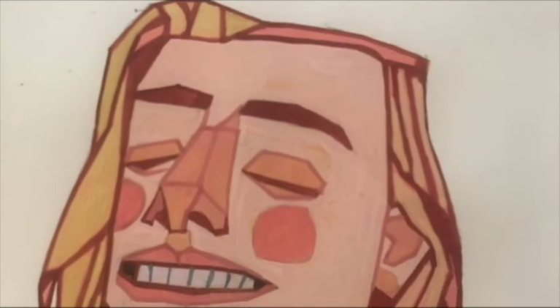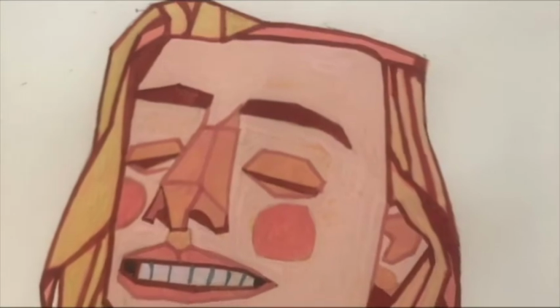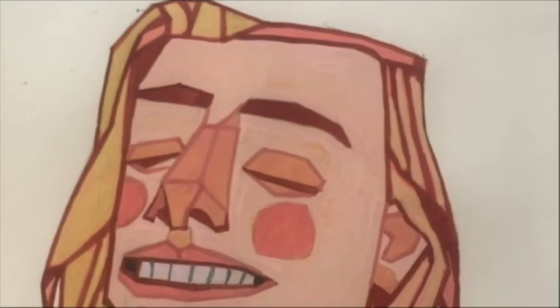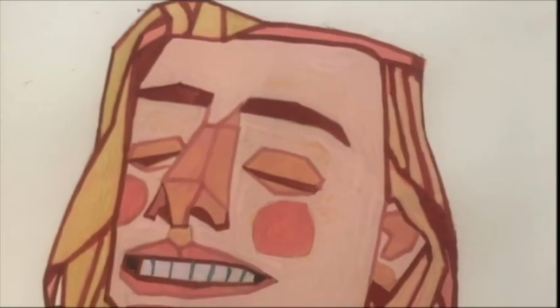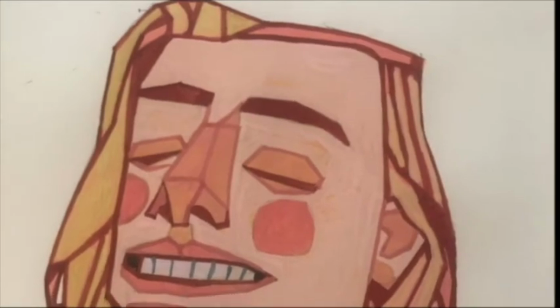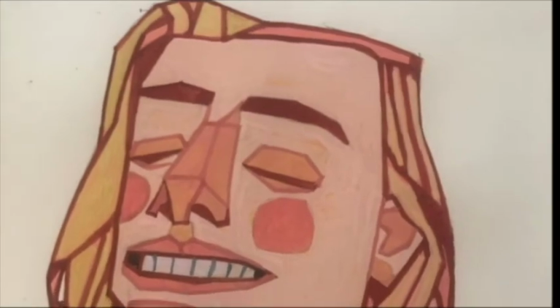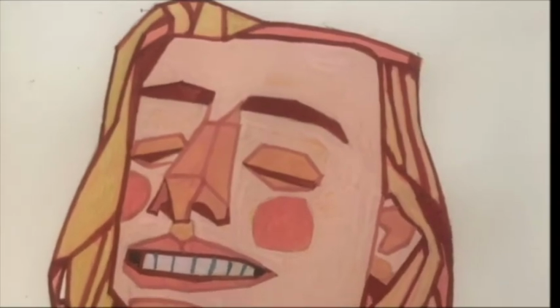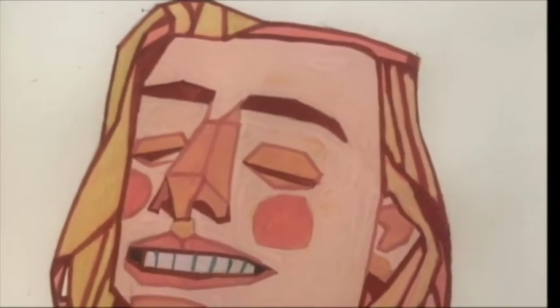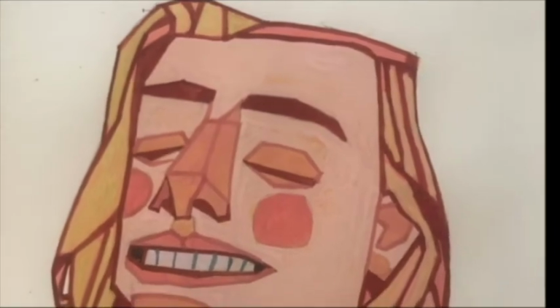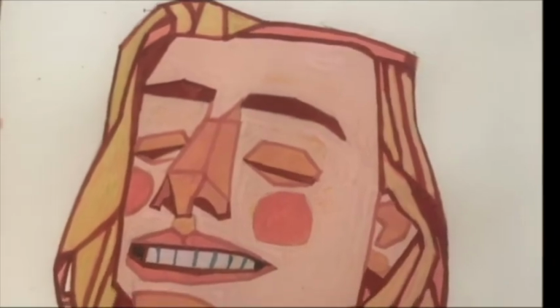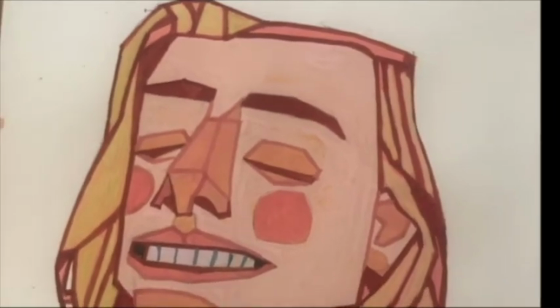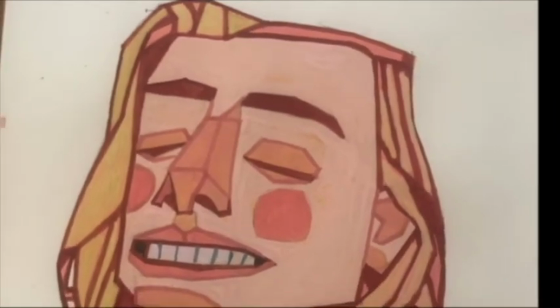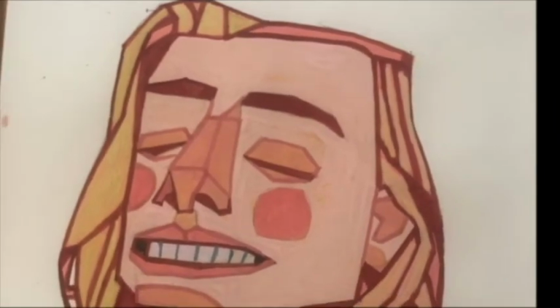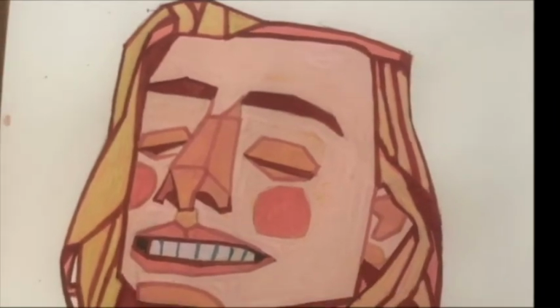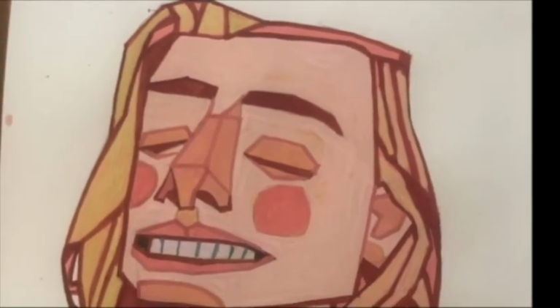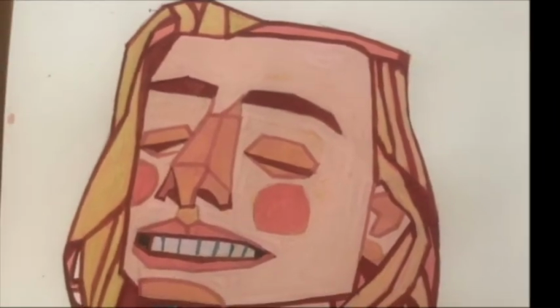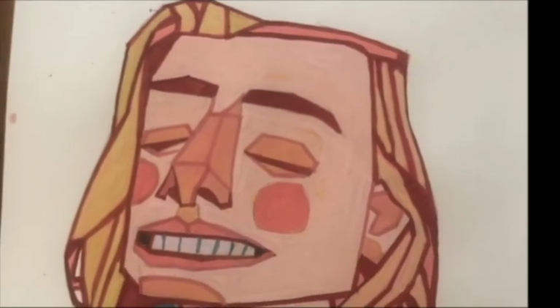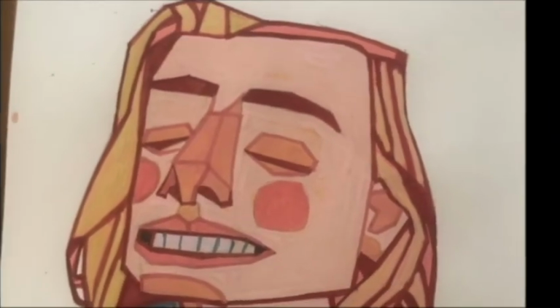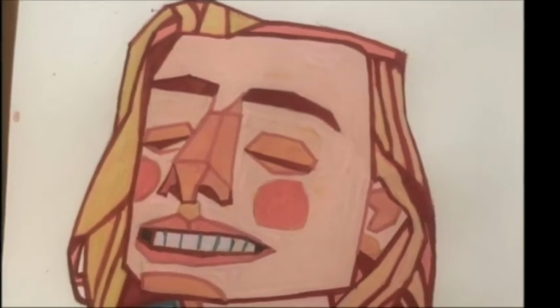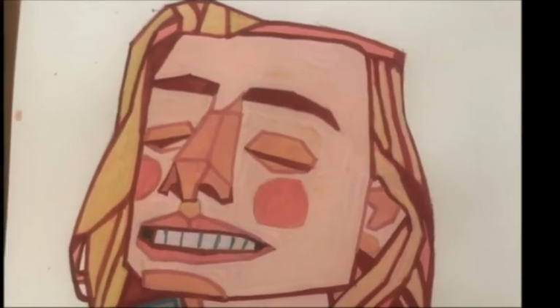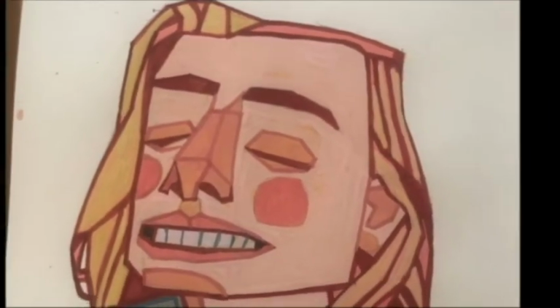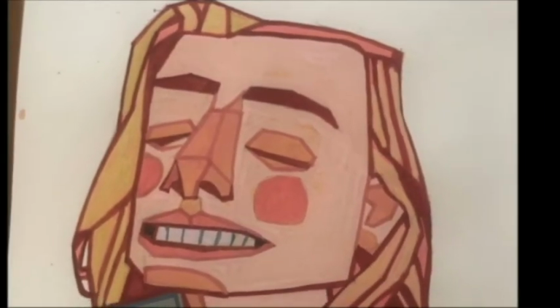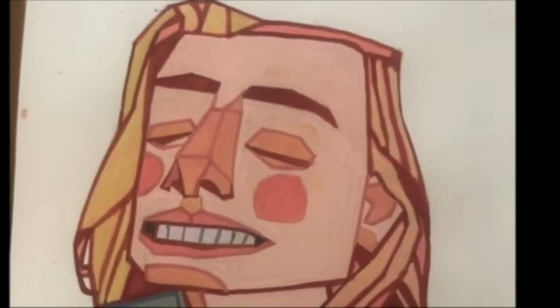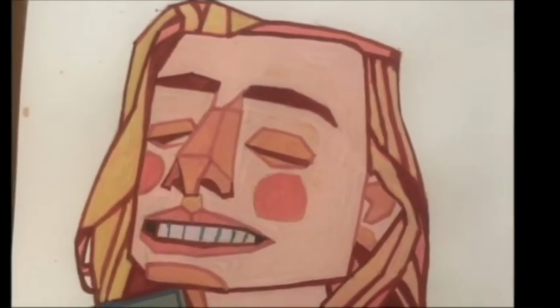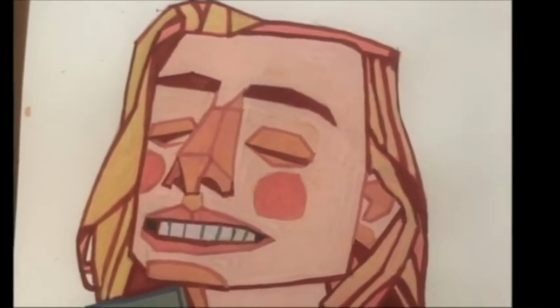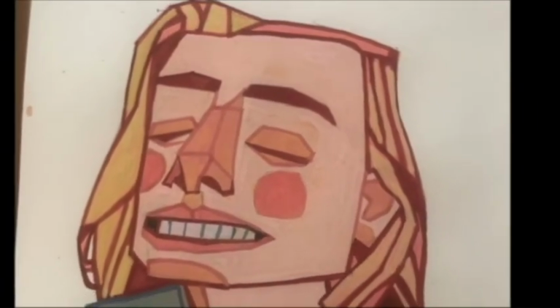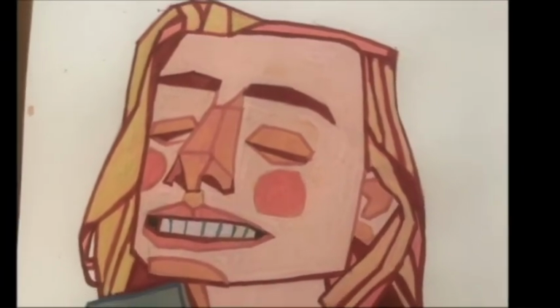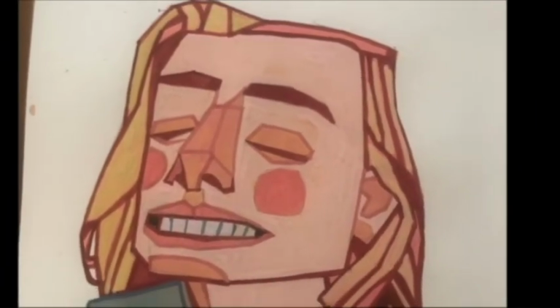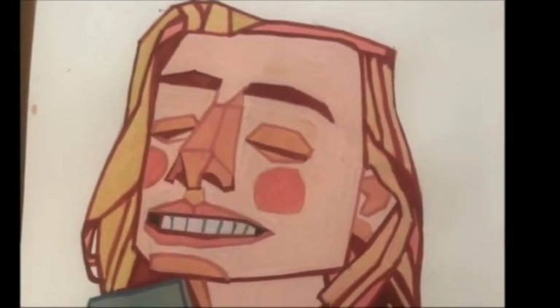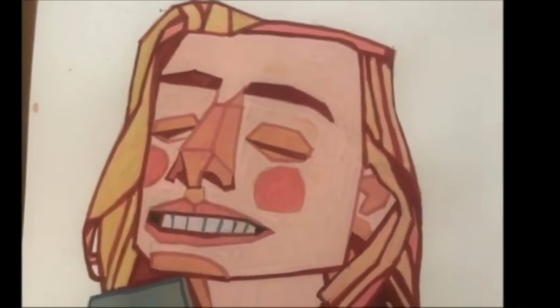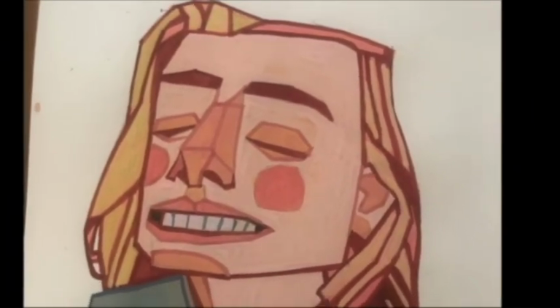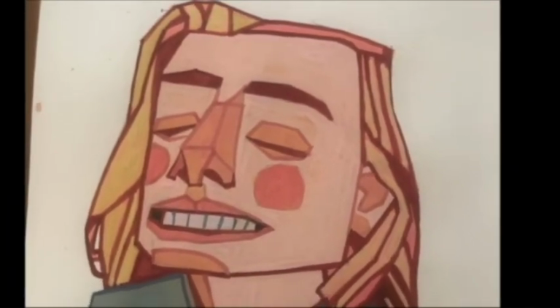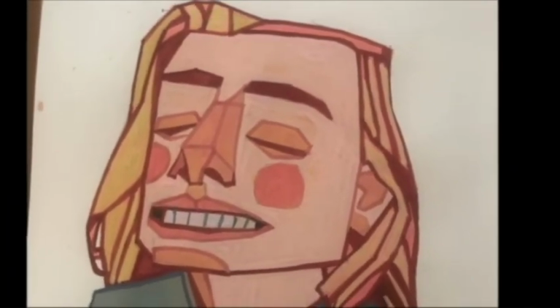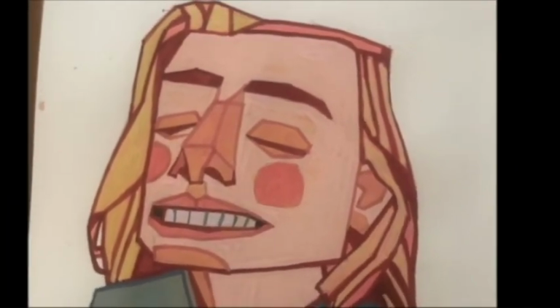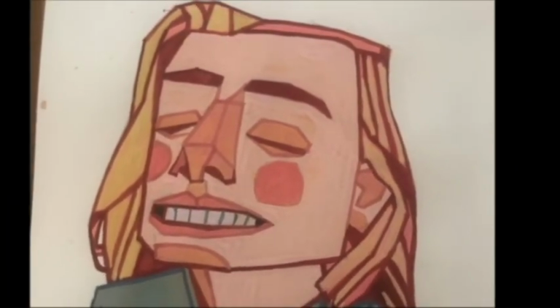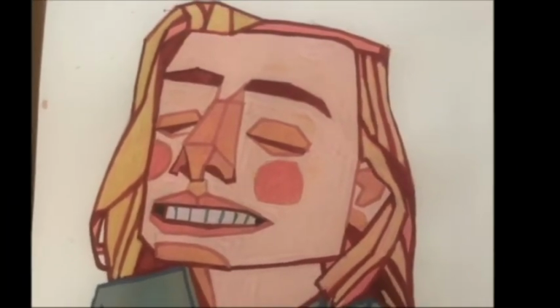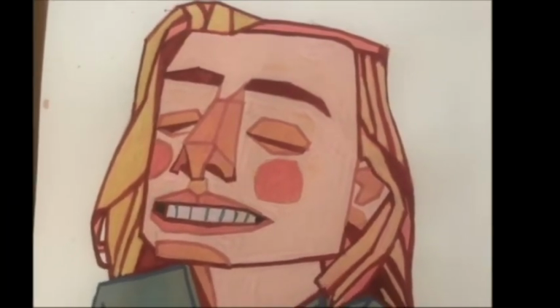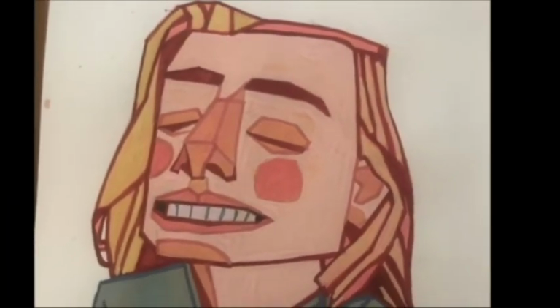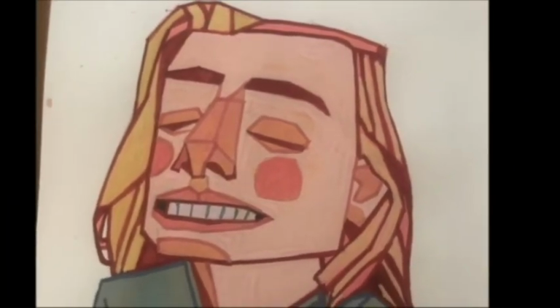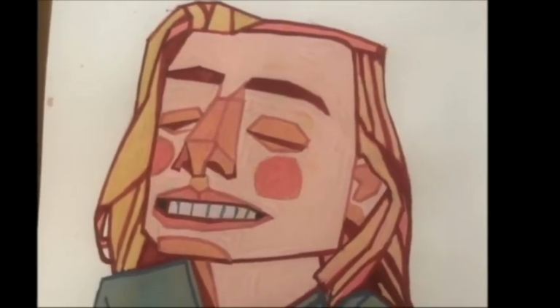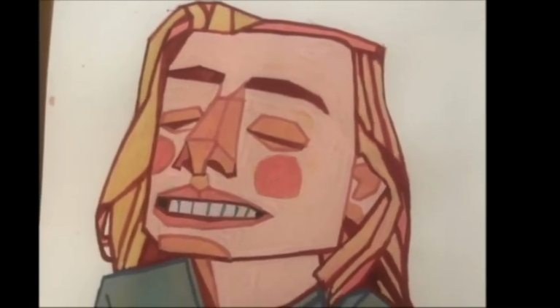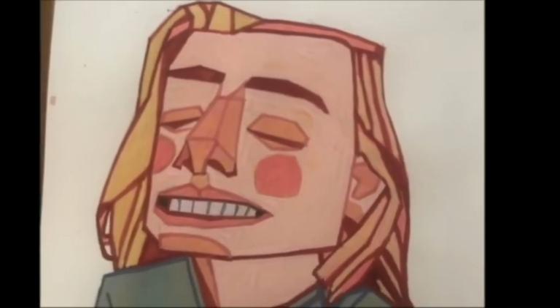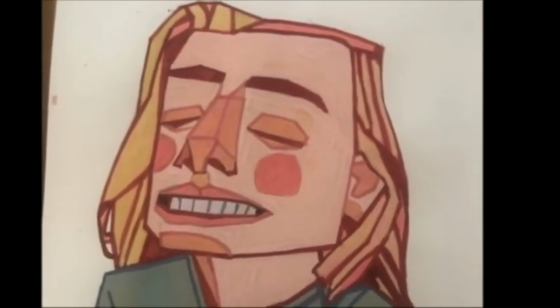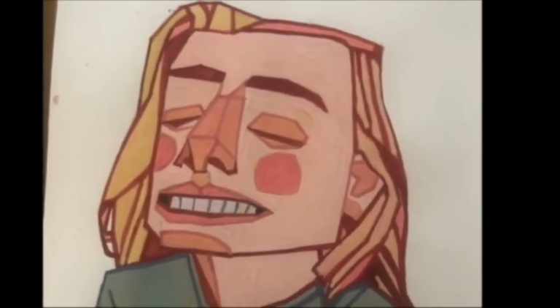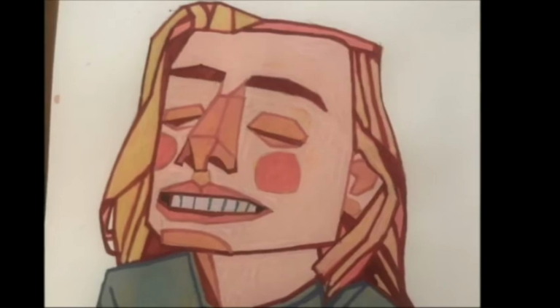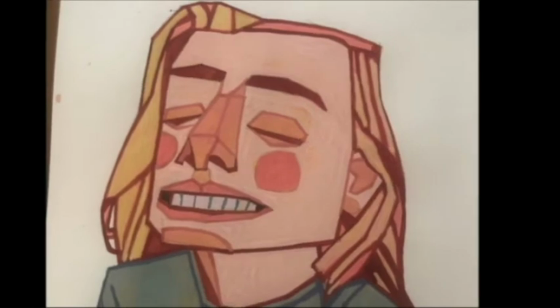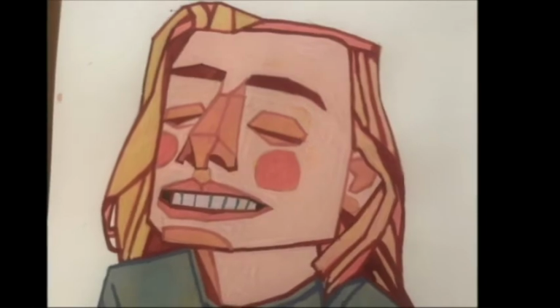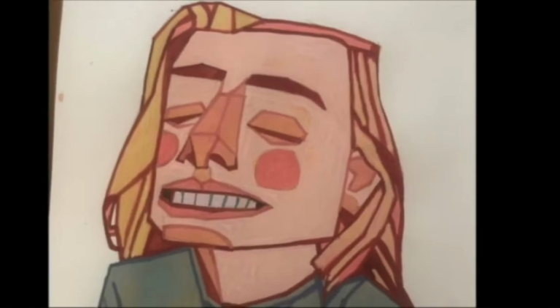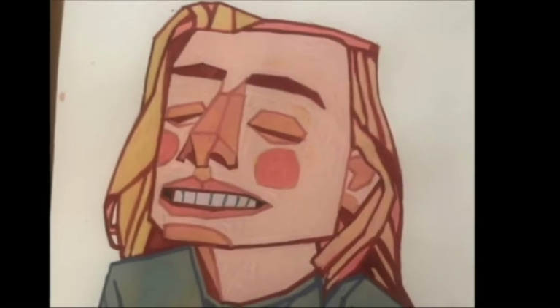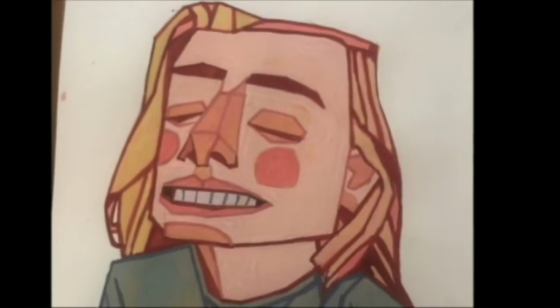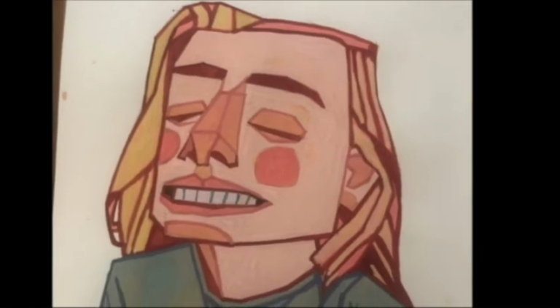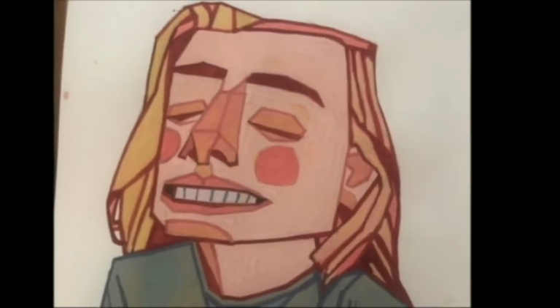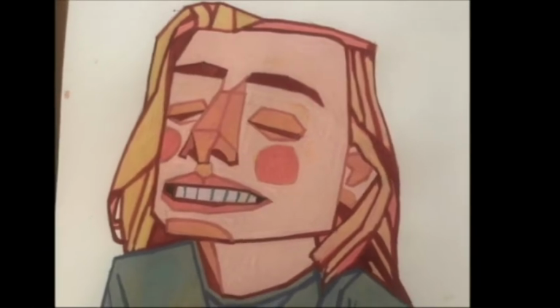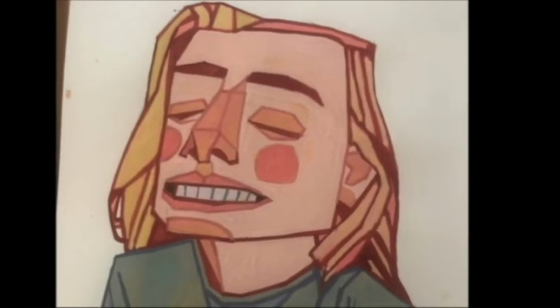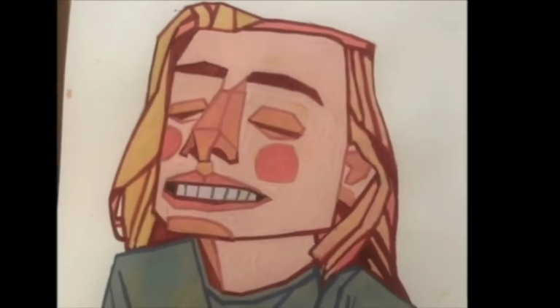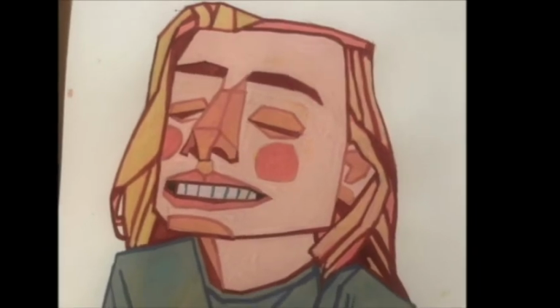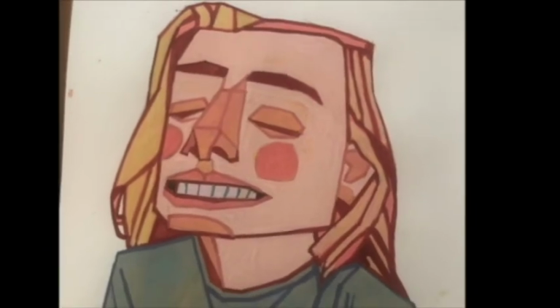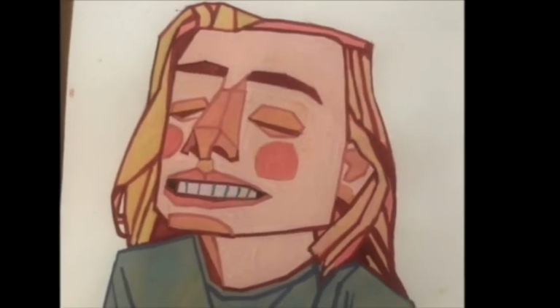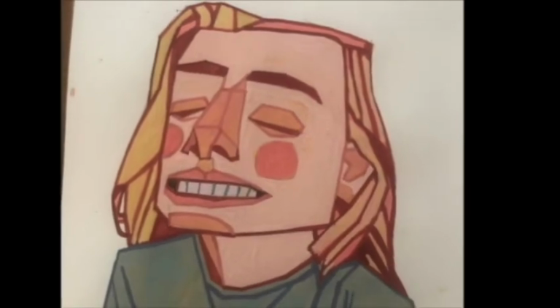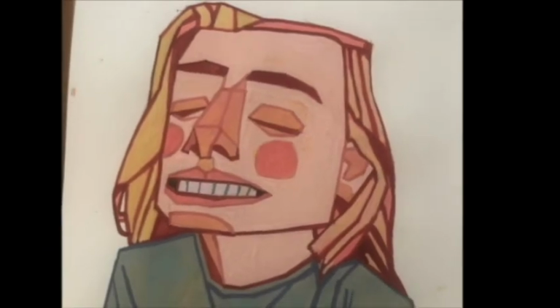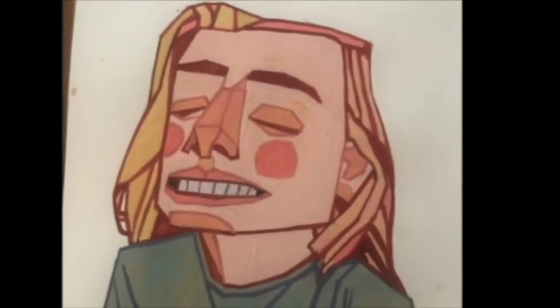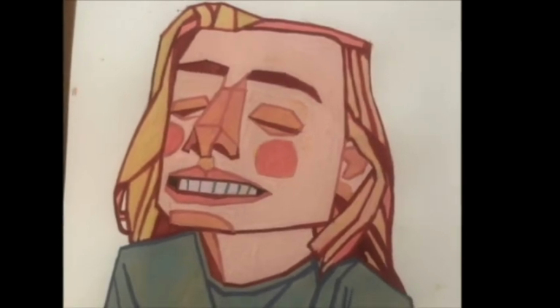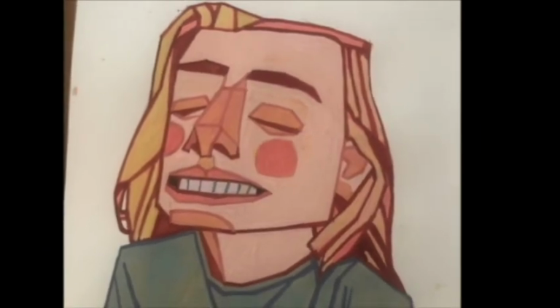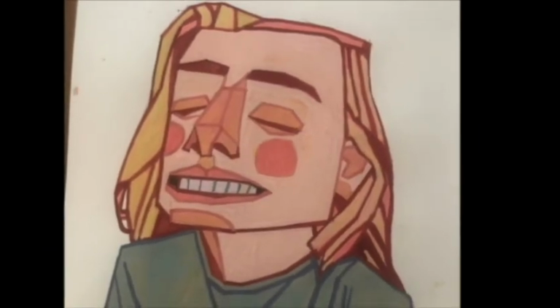Here we have the final product where the lighting was a little bit better — each area filled in.